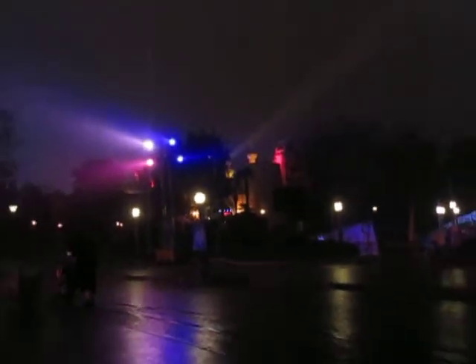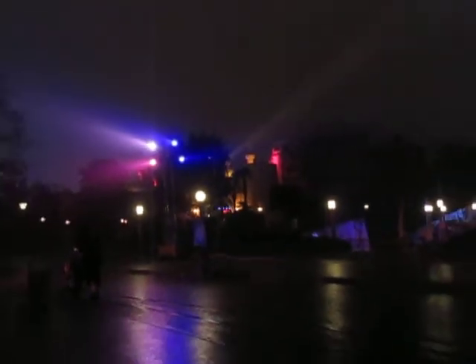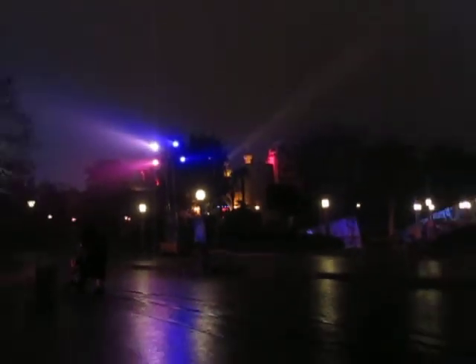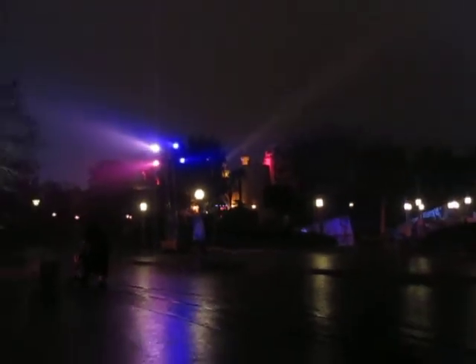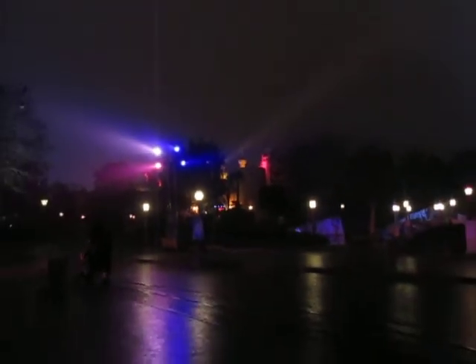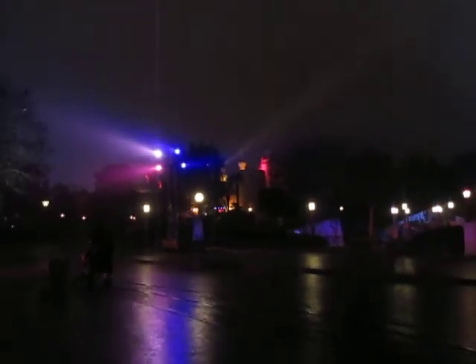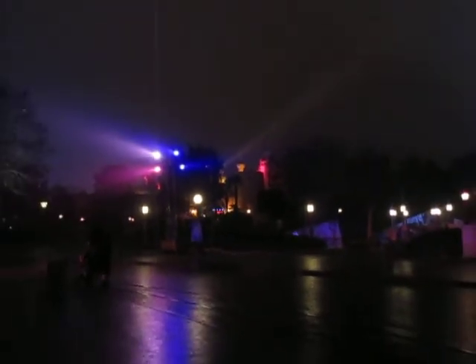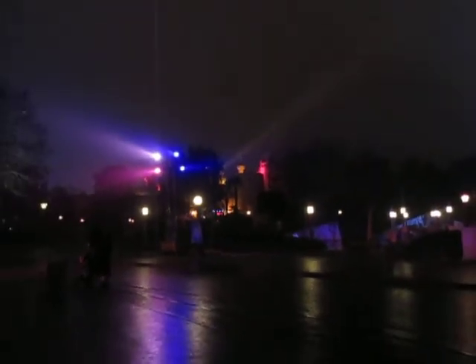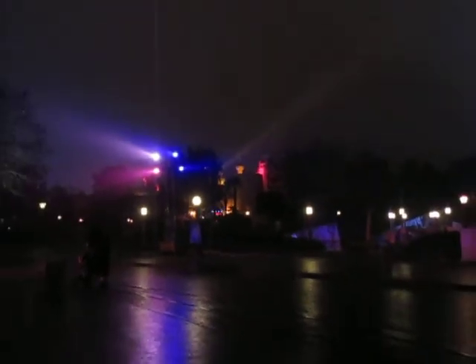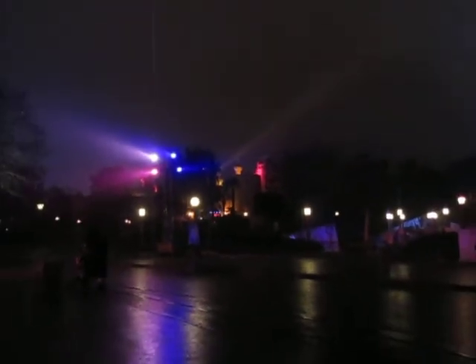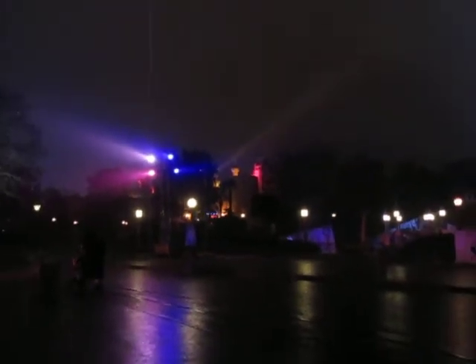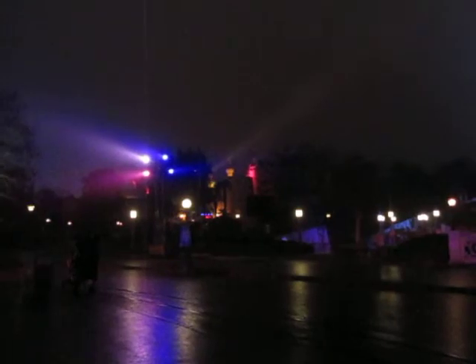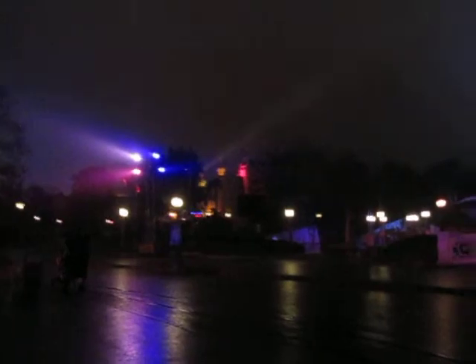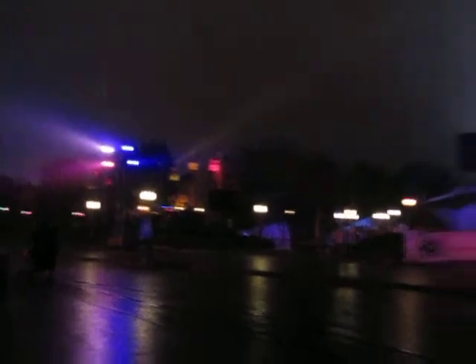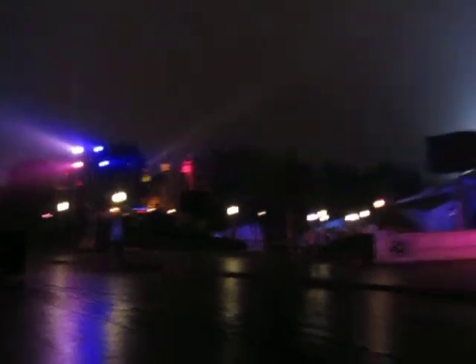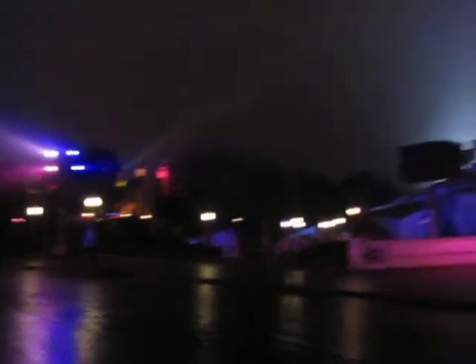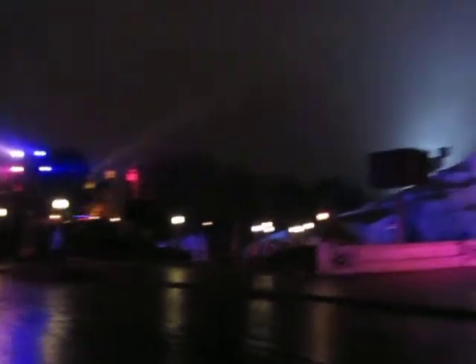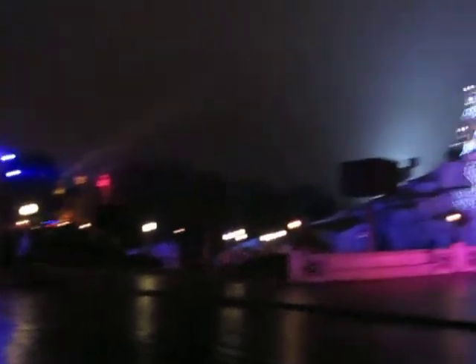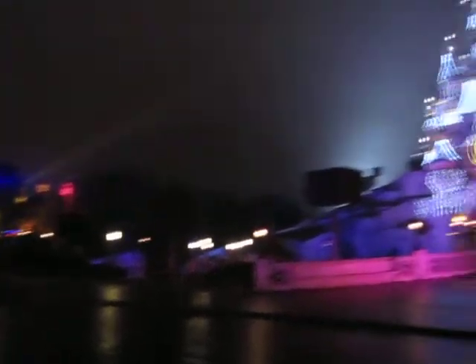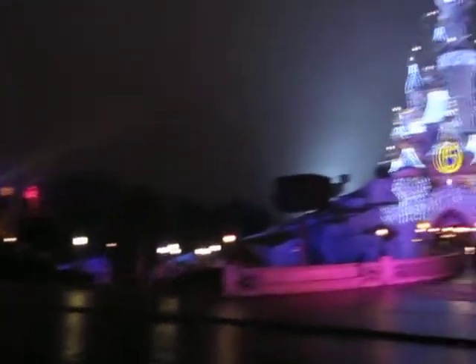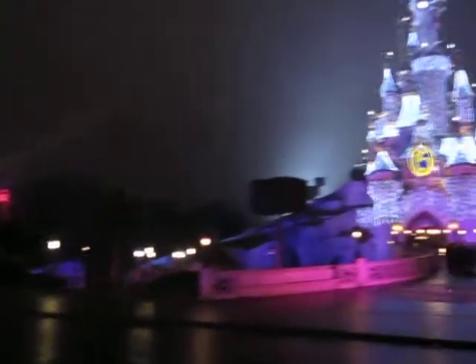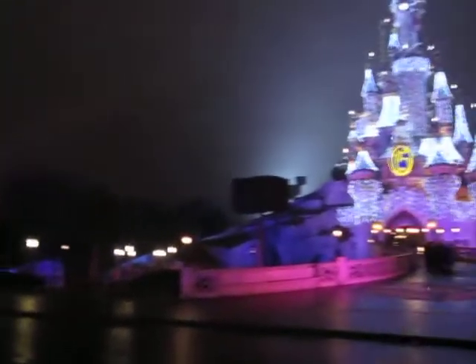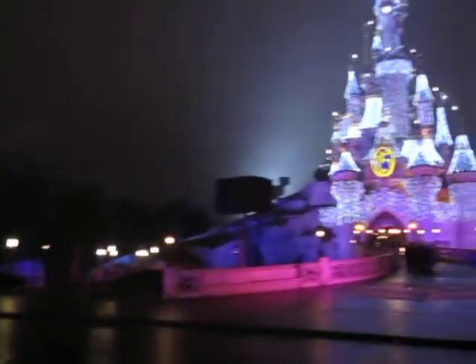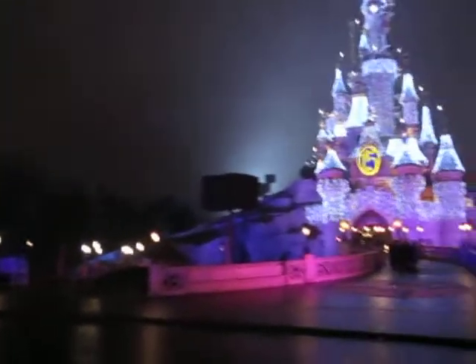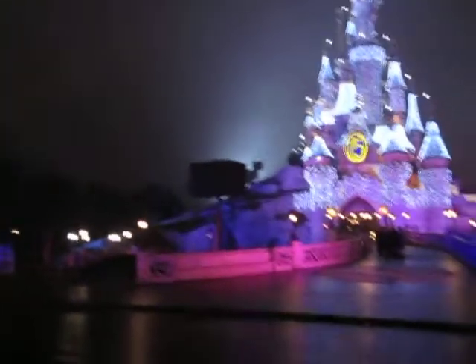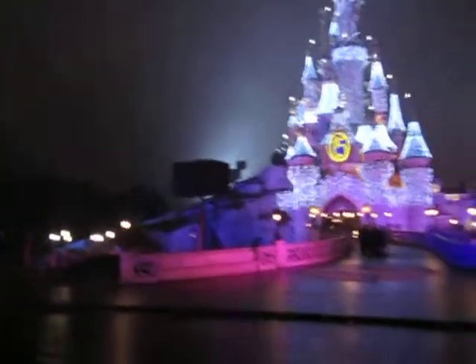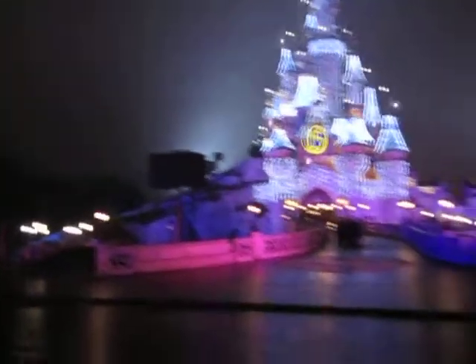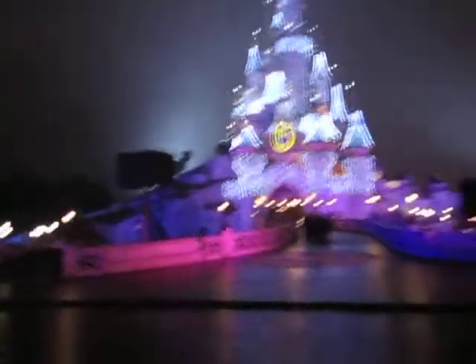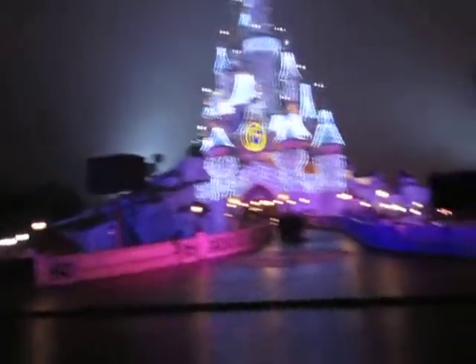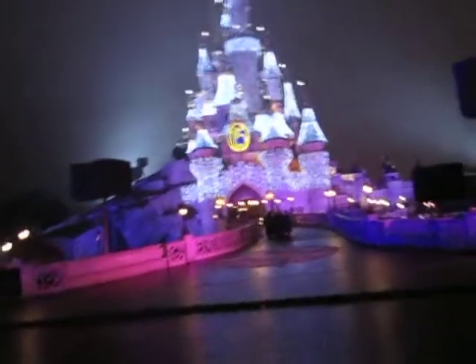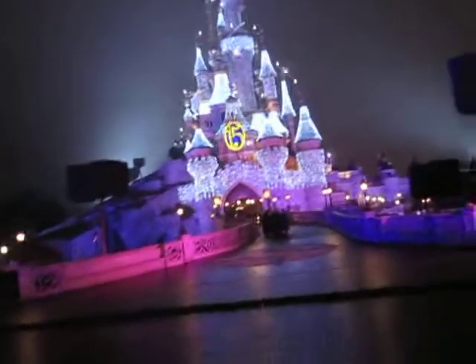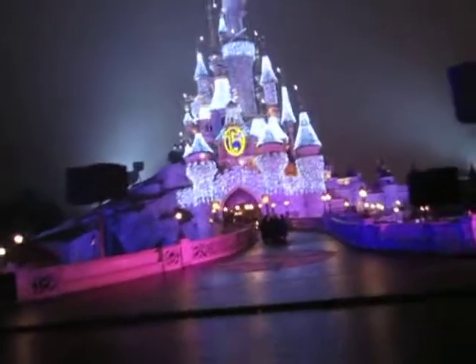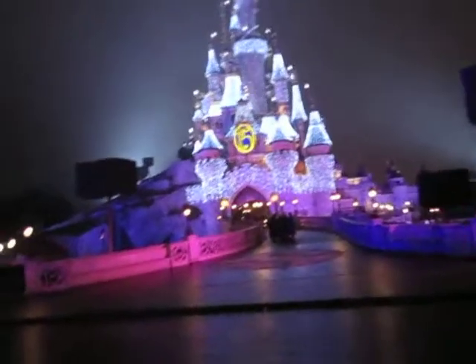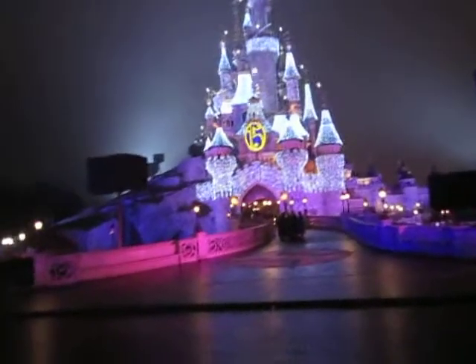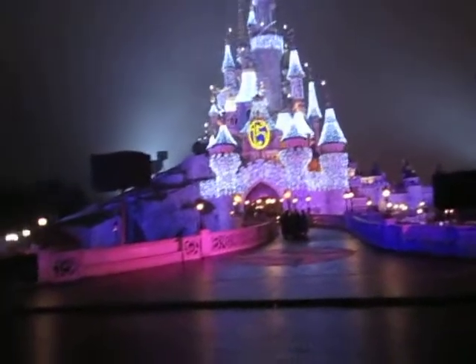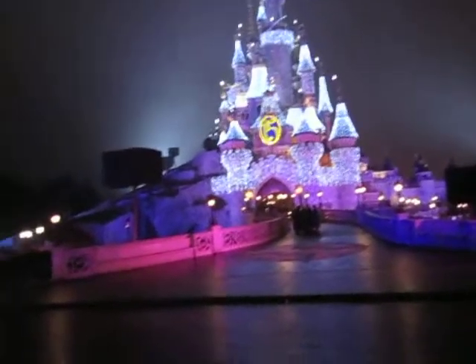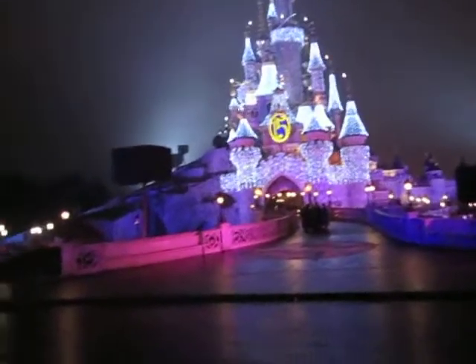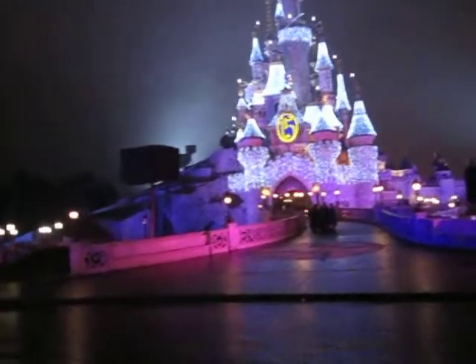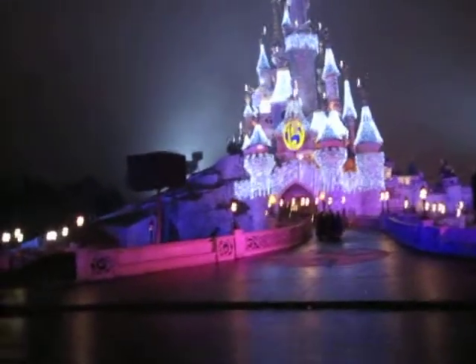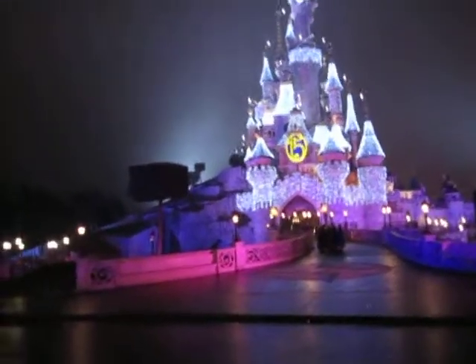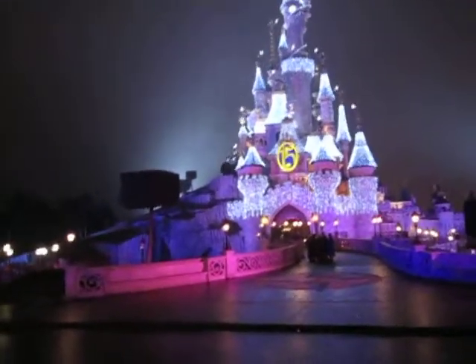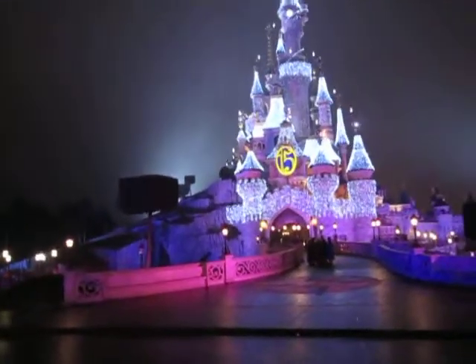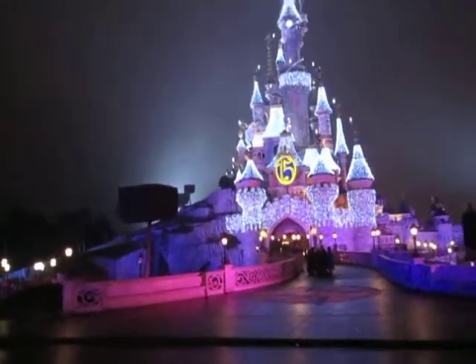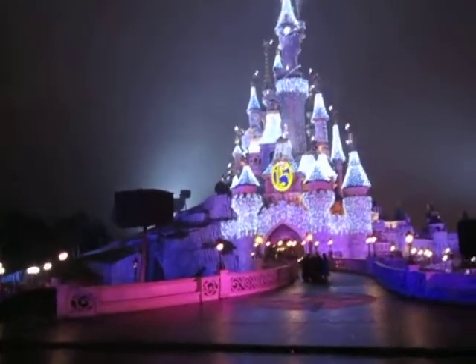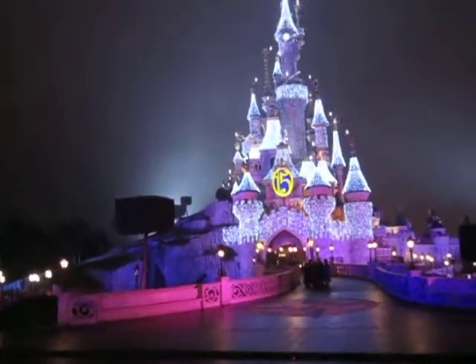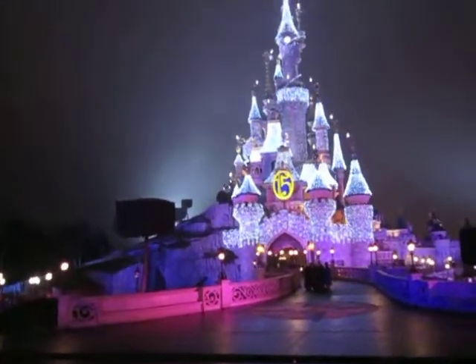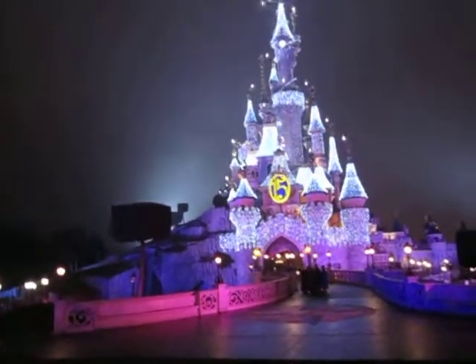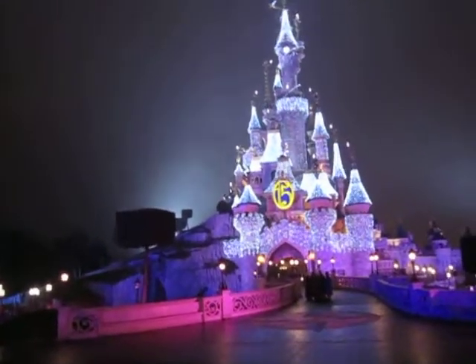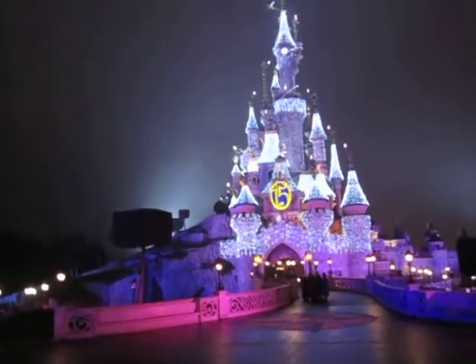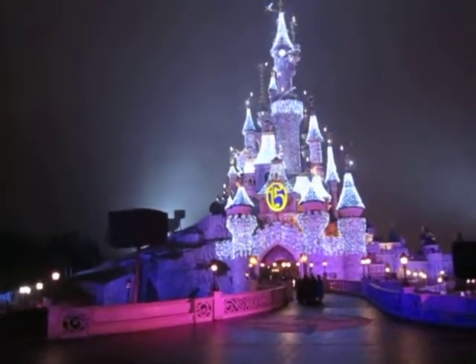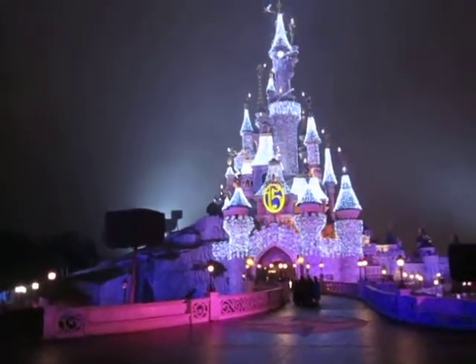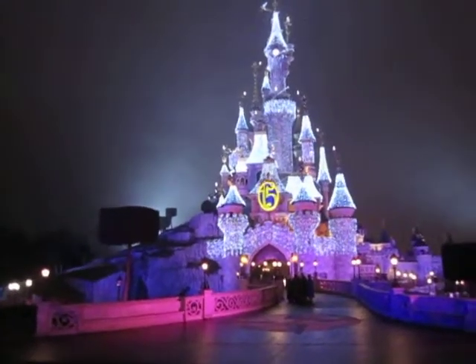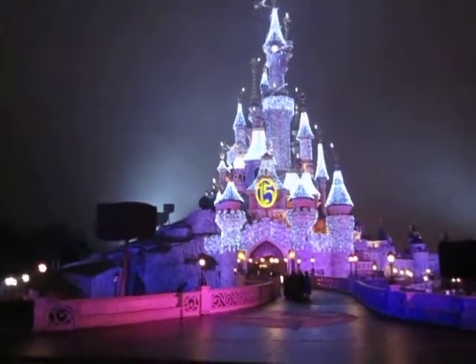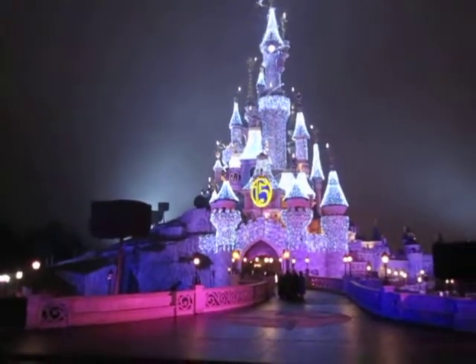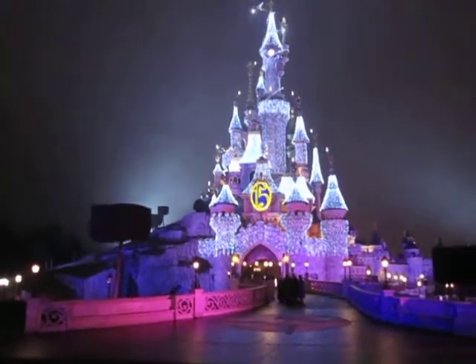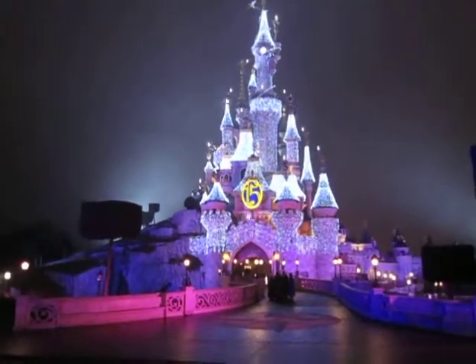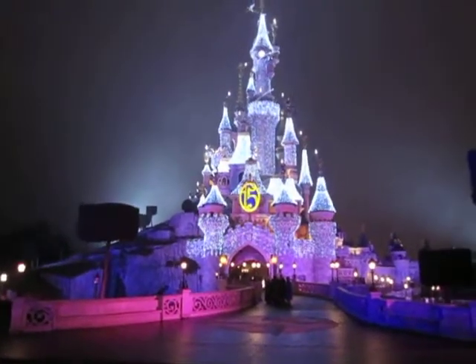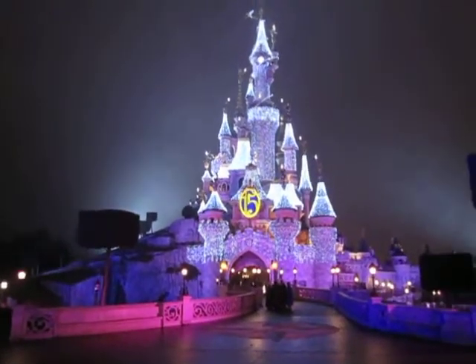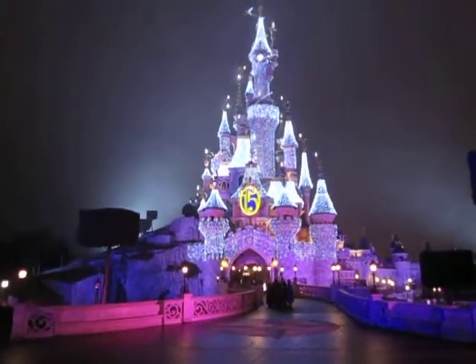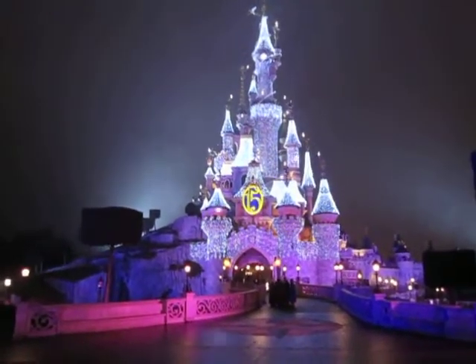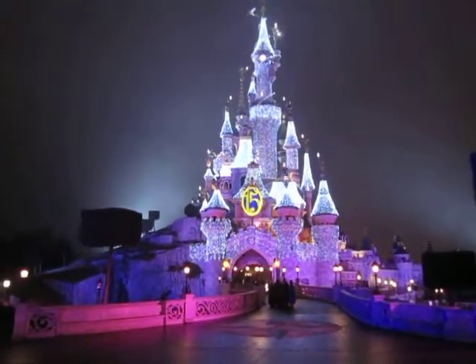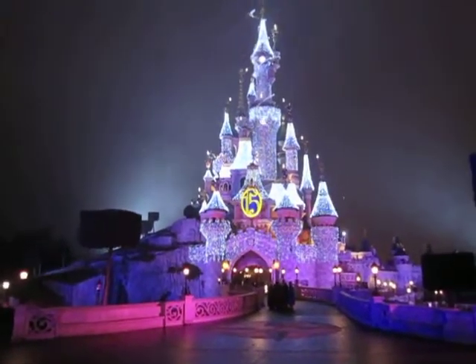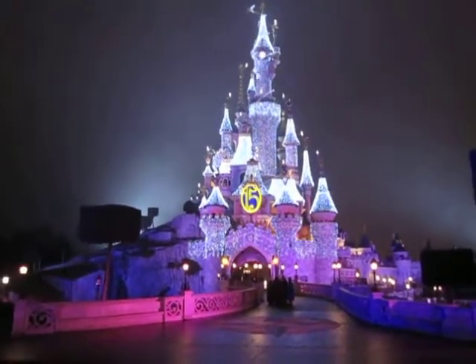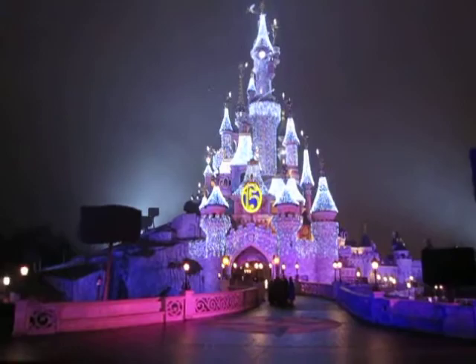So kind of a reverse order. And then Fantasyland is back behind the castle, like ours is. Disneyland Paris!